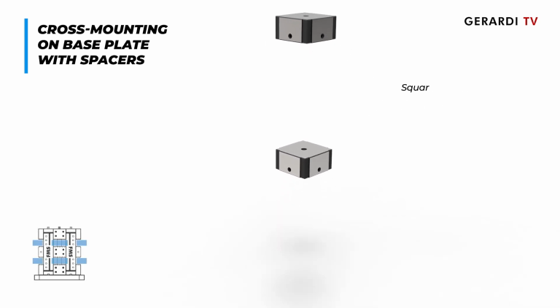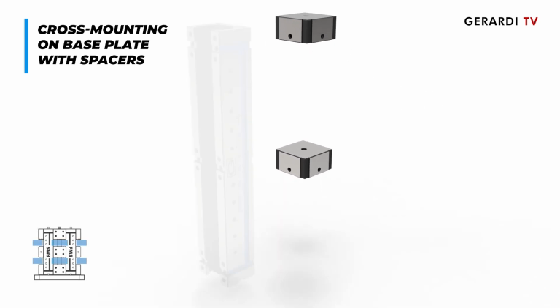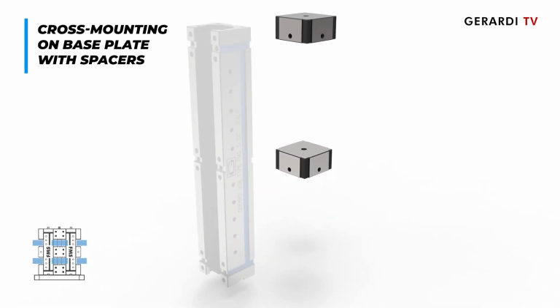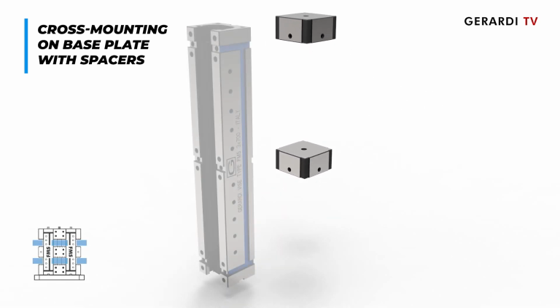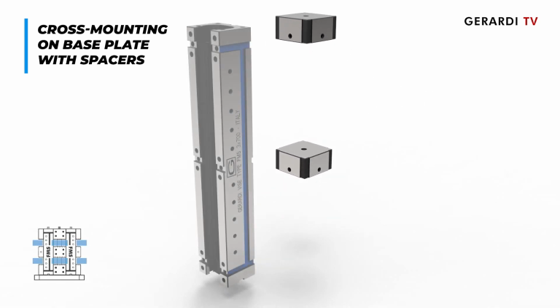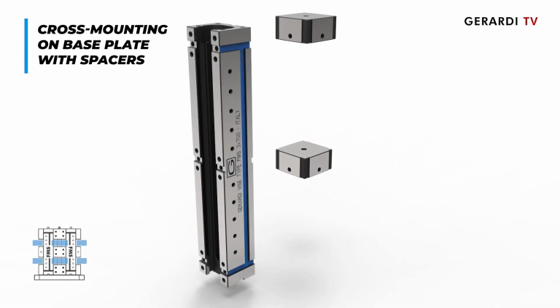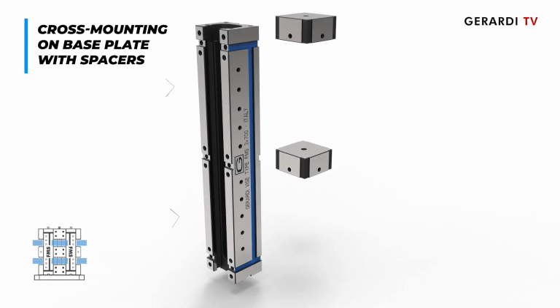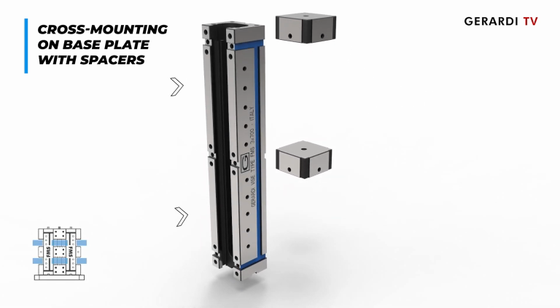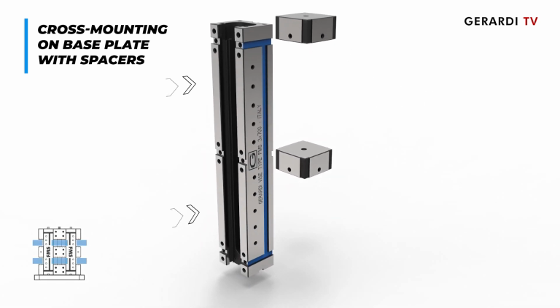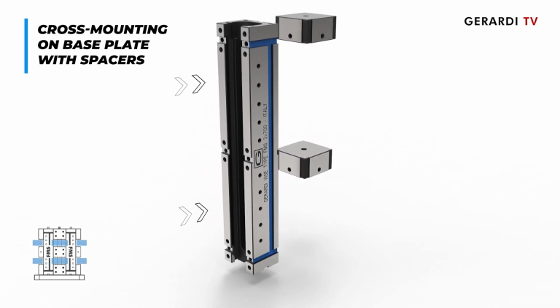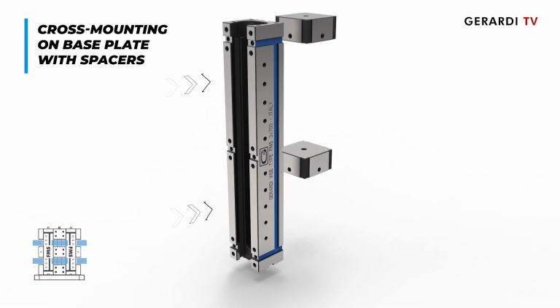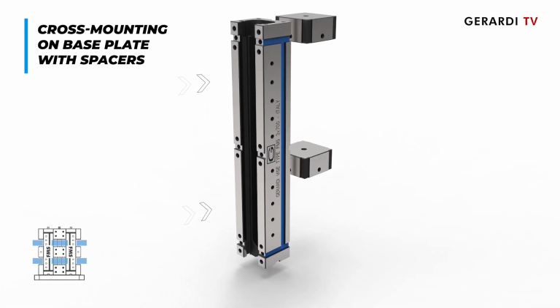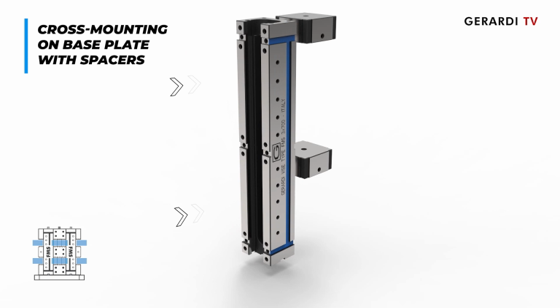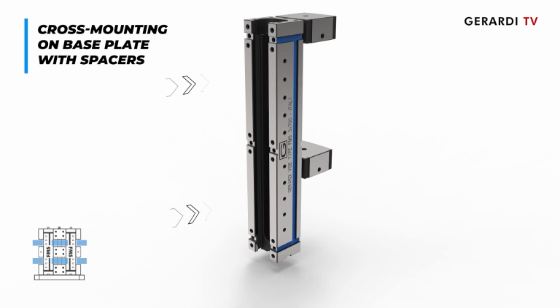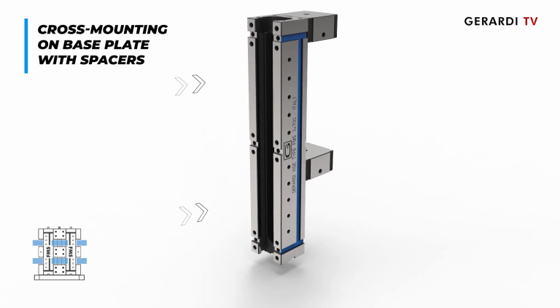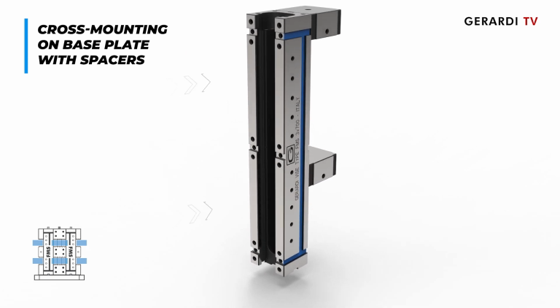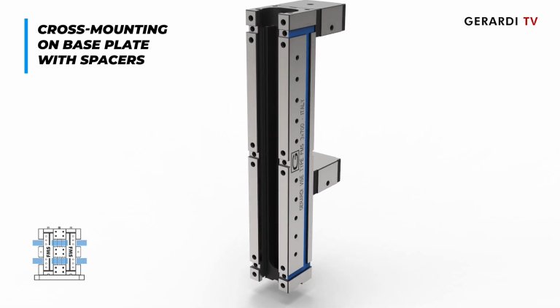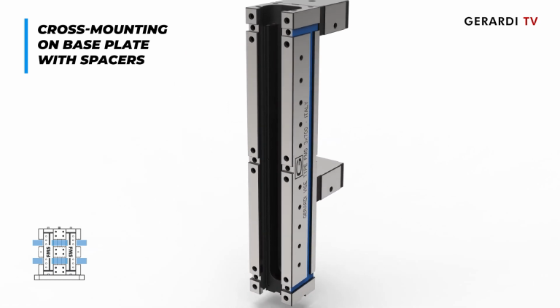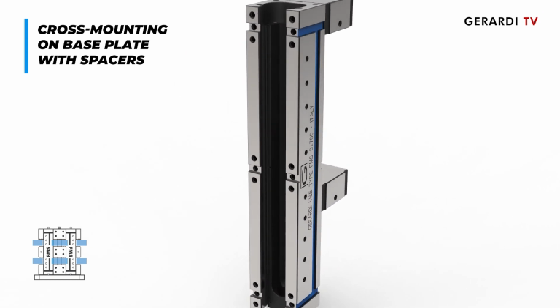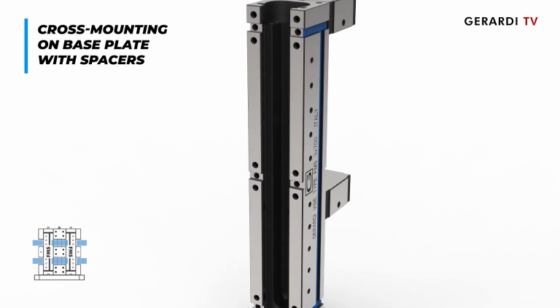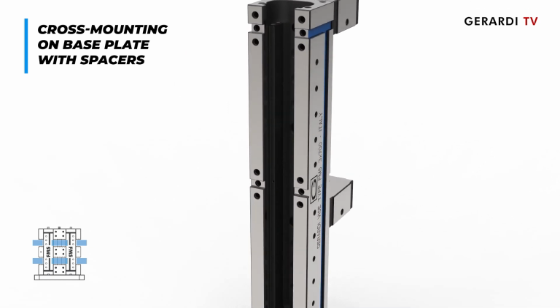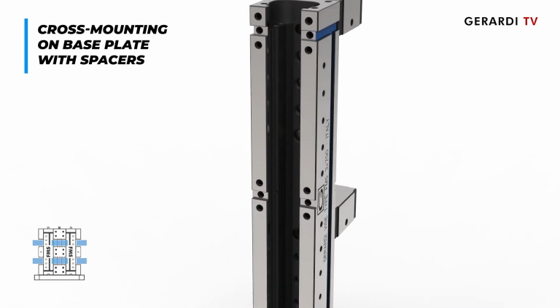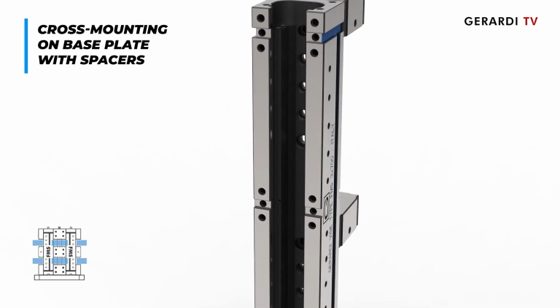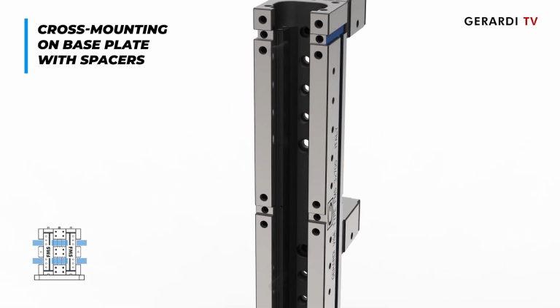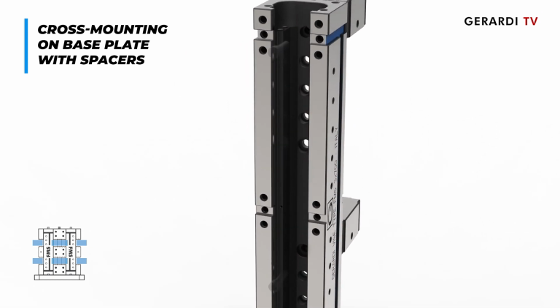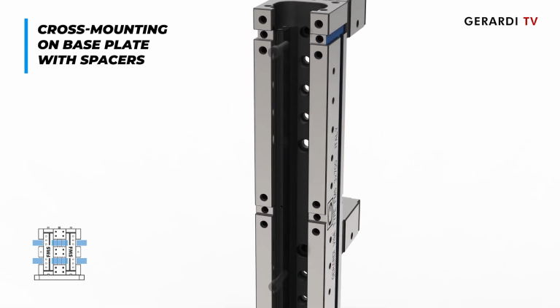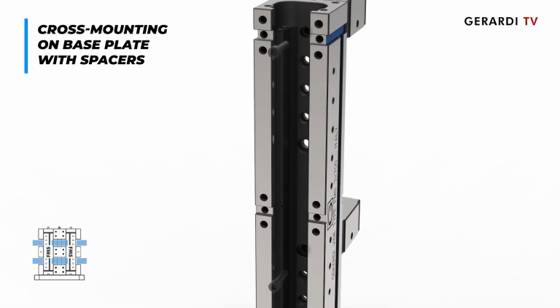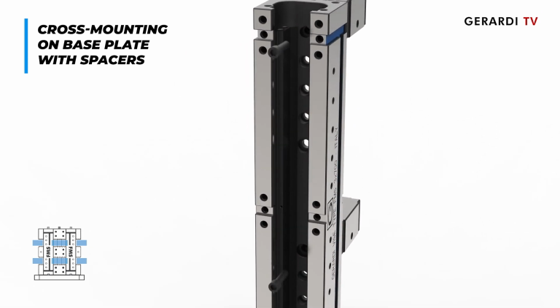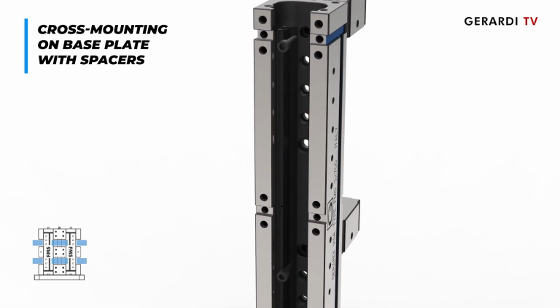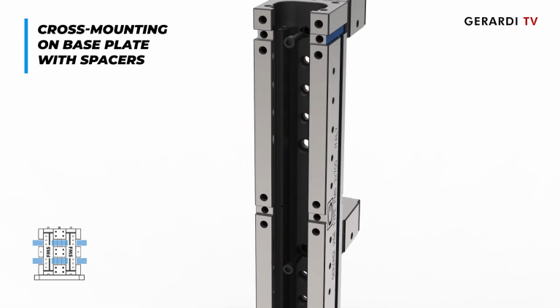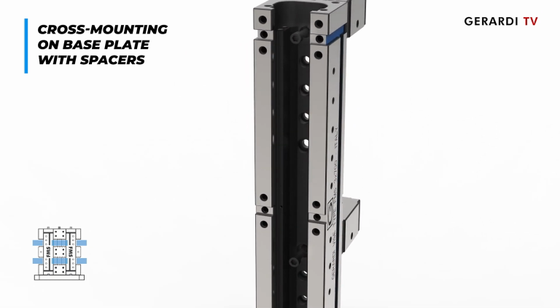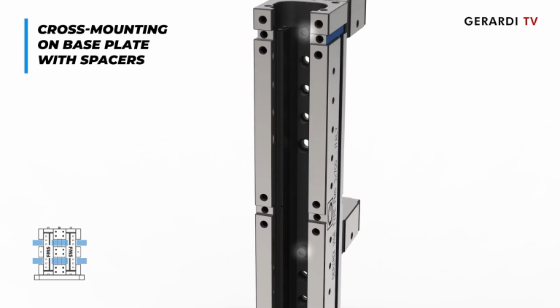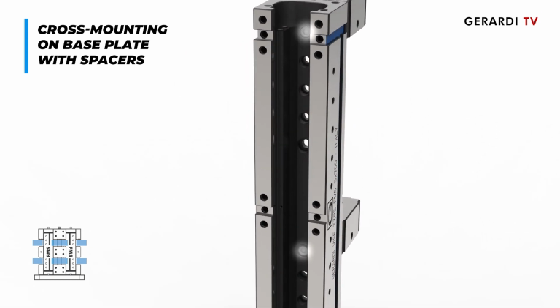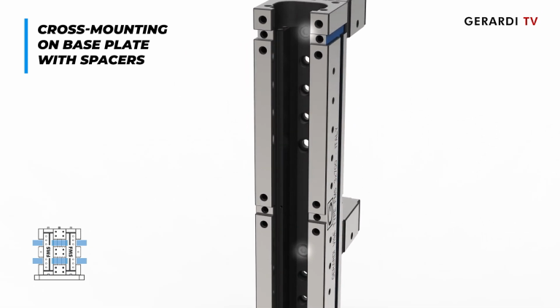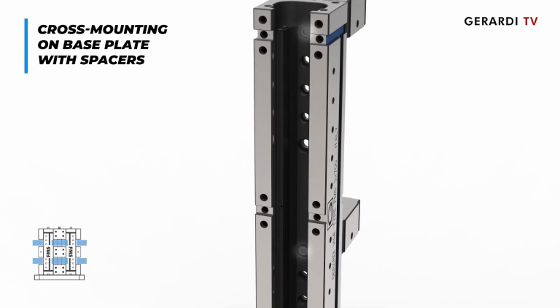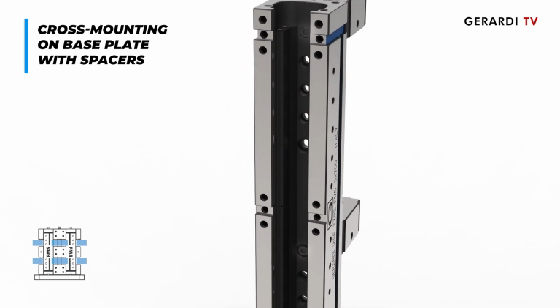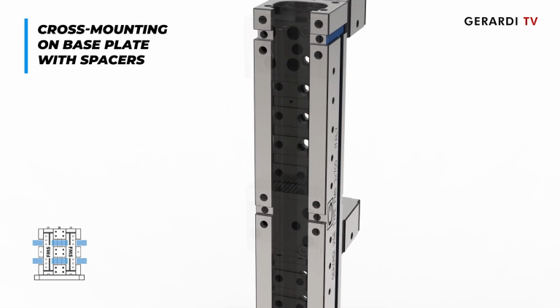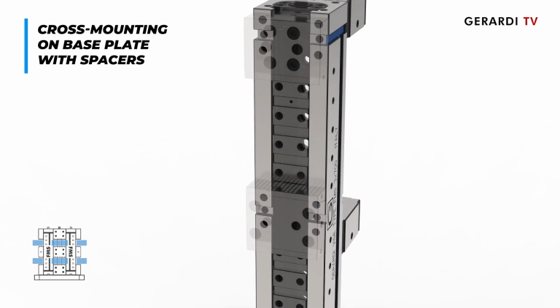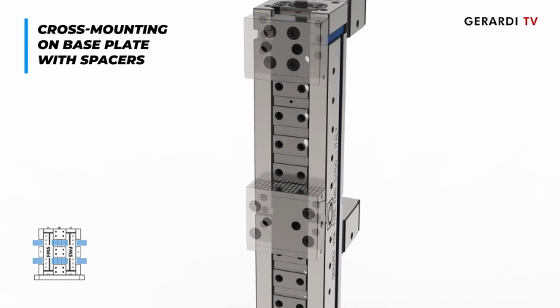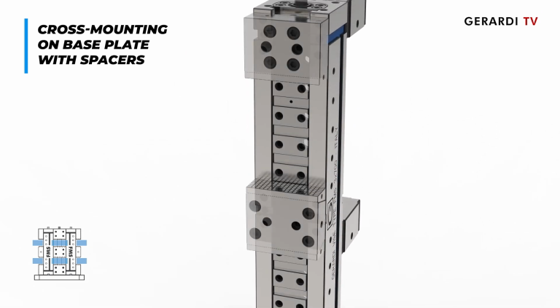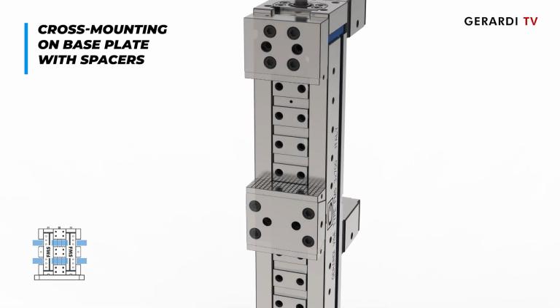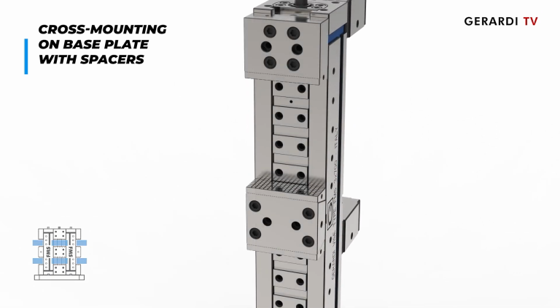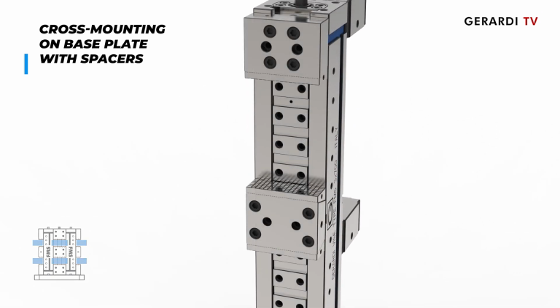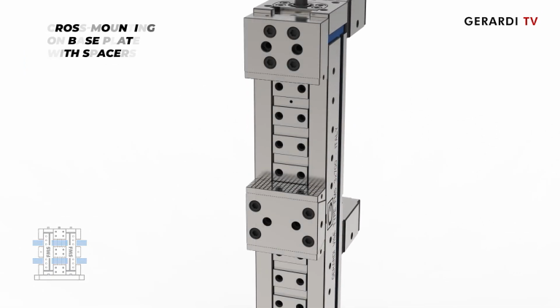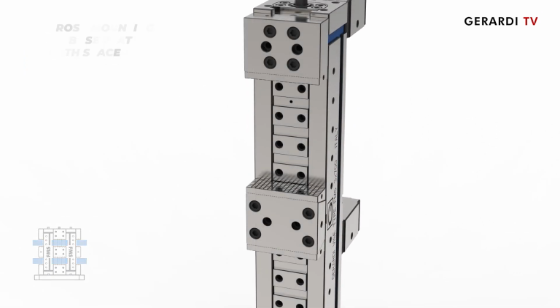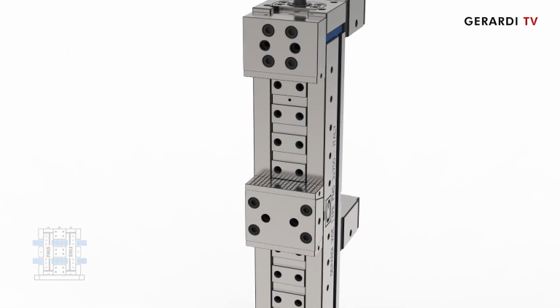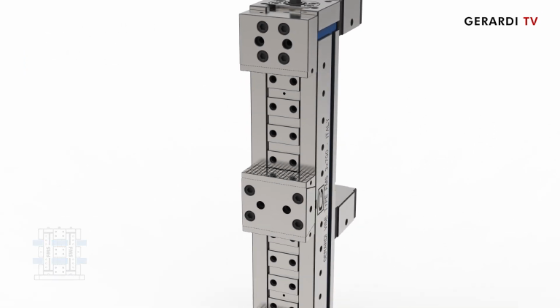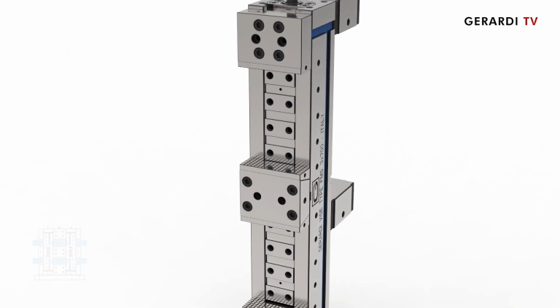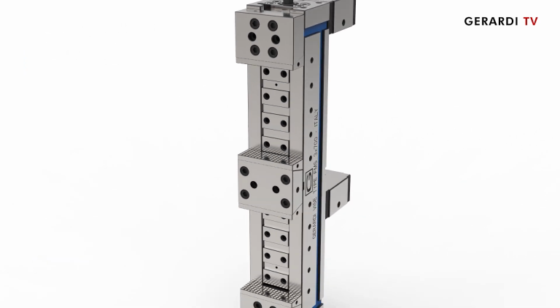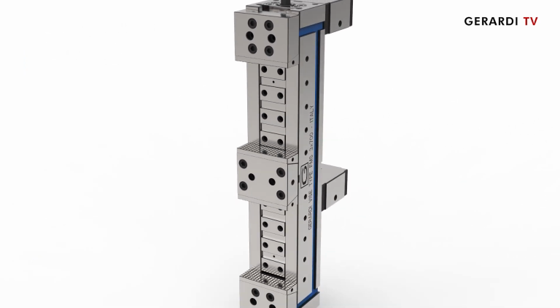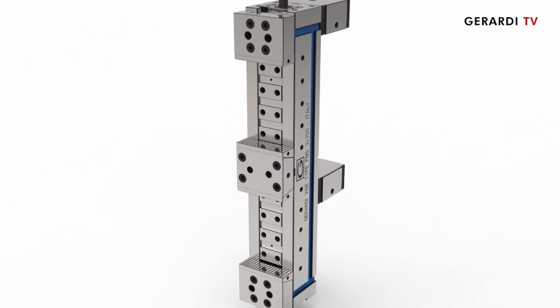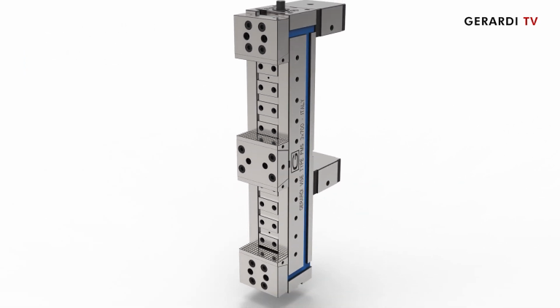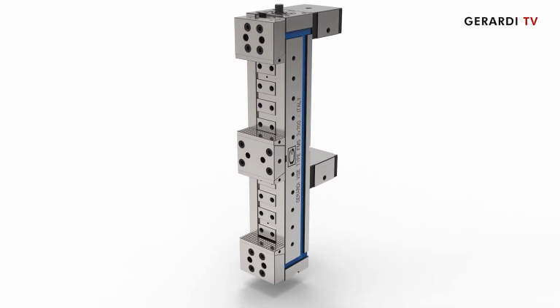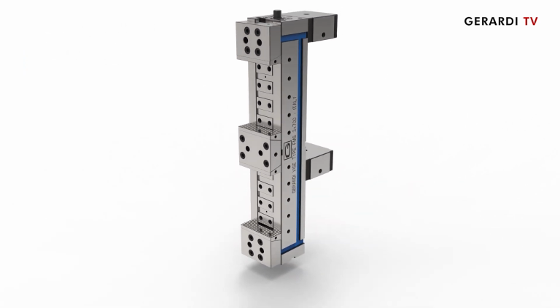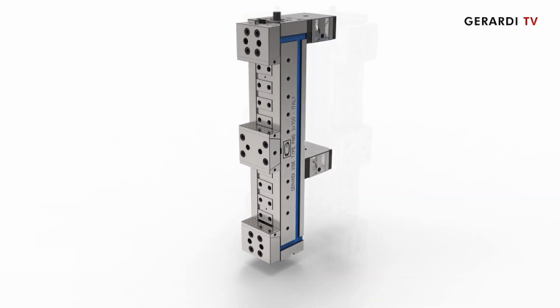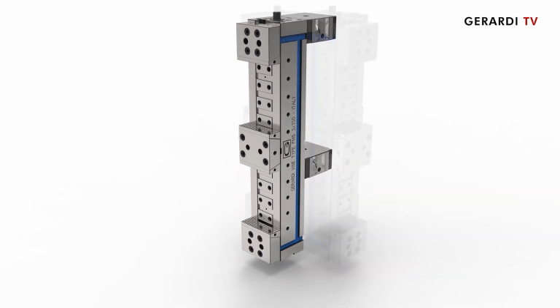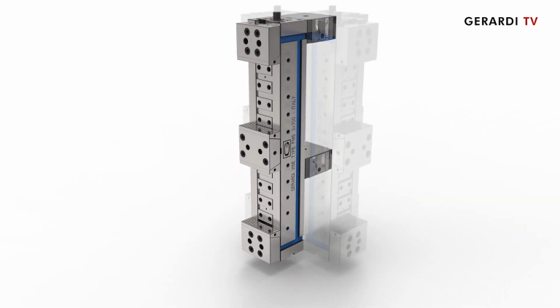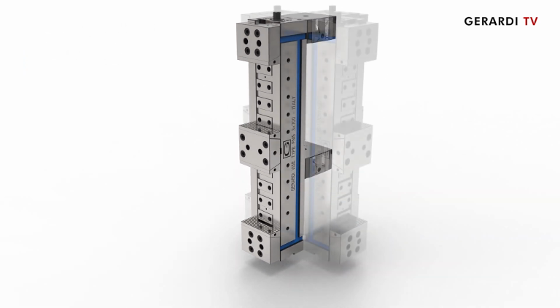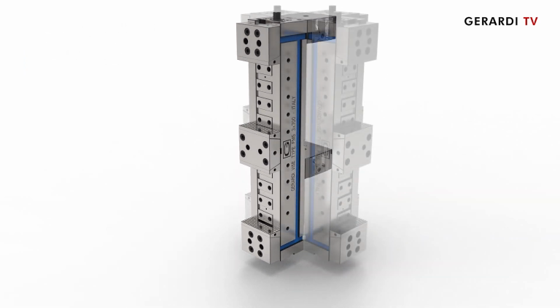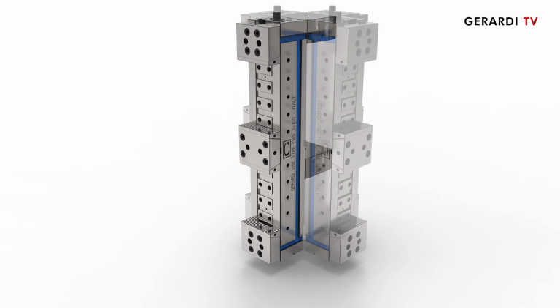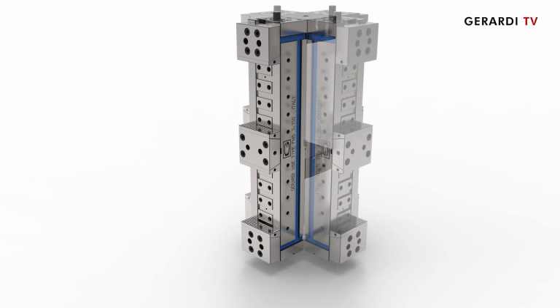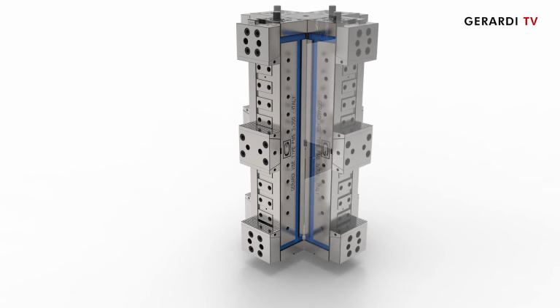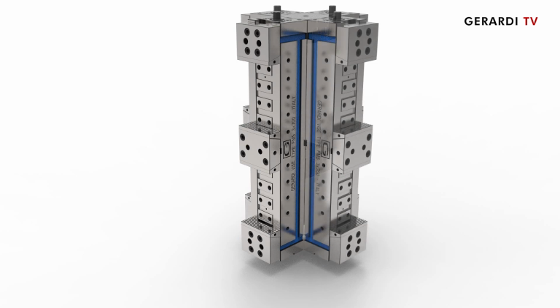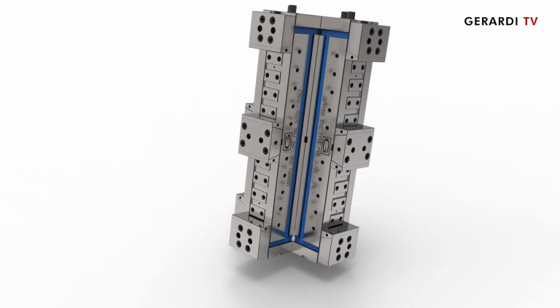The rigidity of the FMS vise's structure allows mounting them vertically, with the possibility to assemble two different types of cubes.